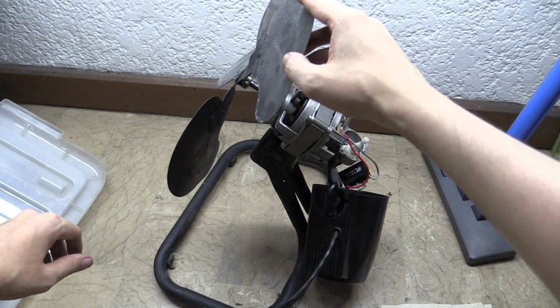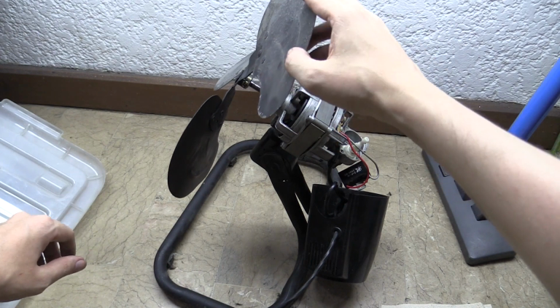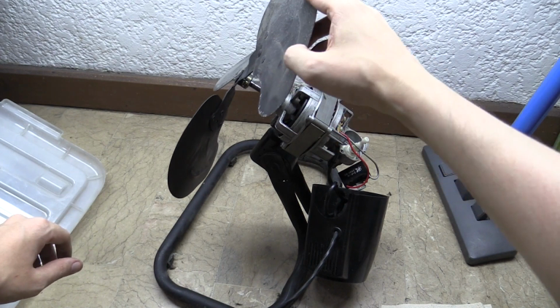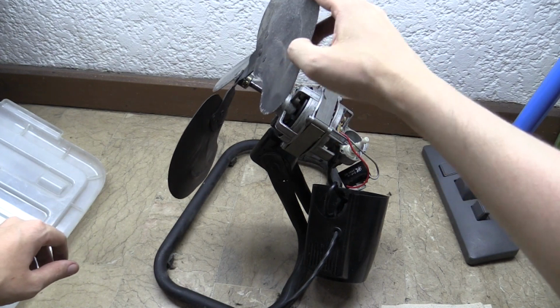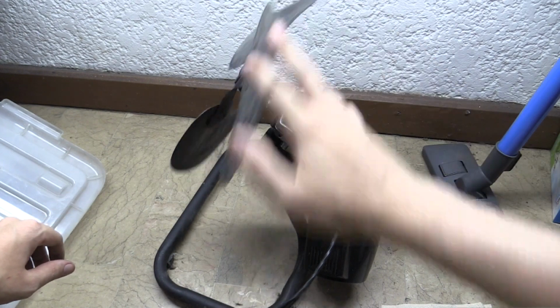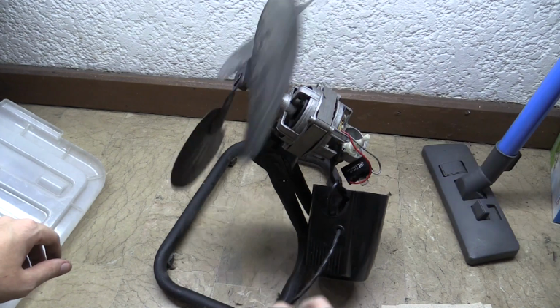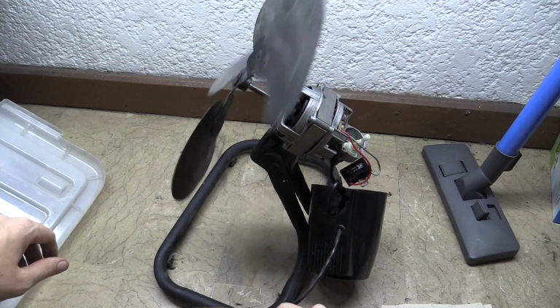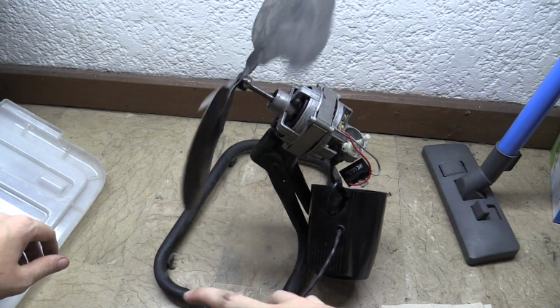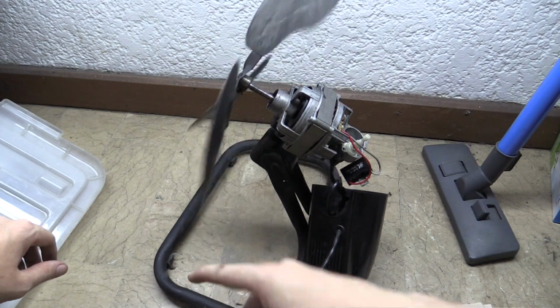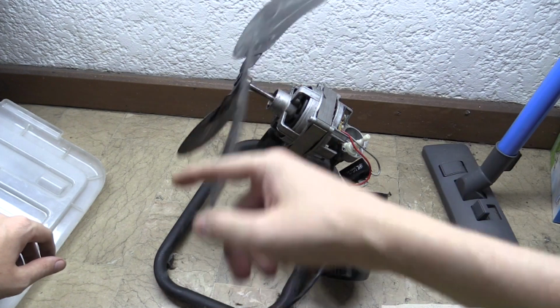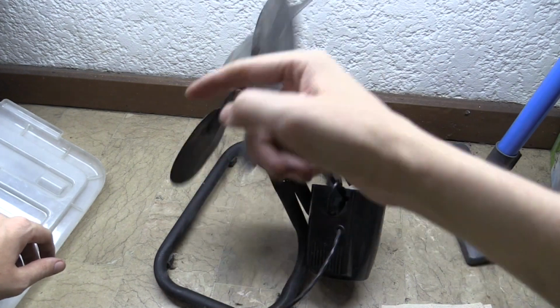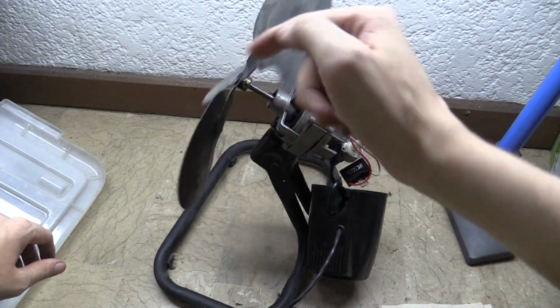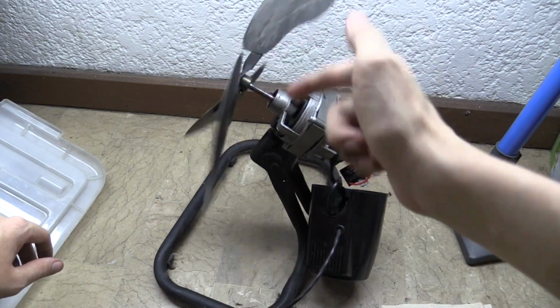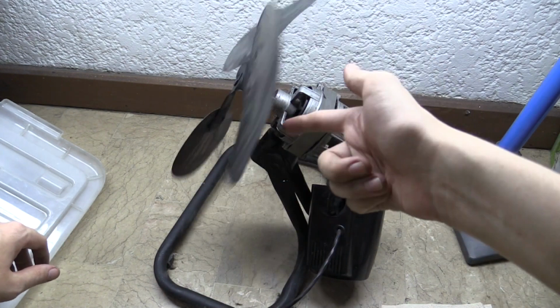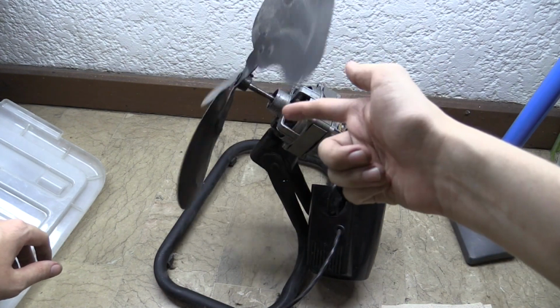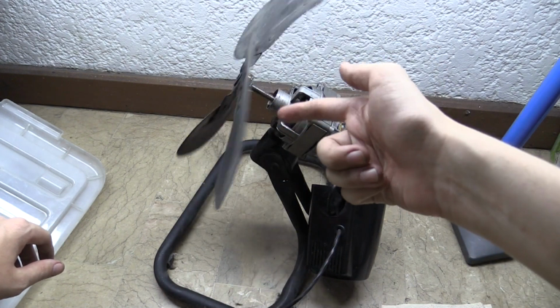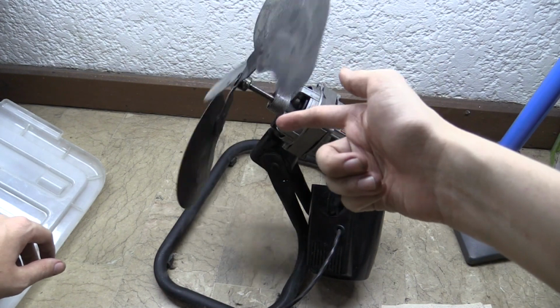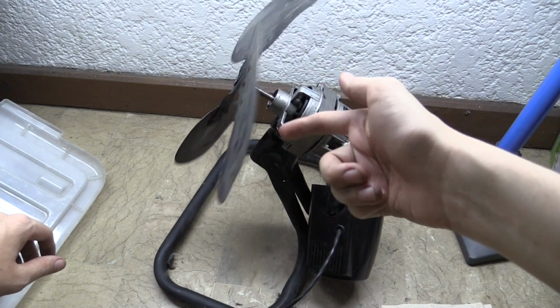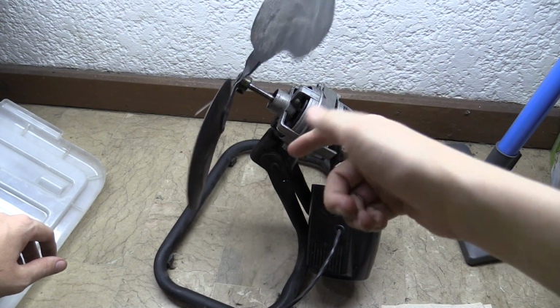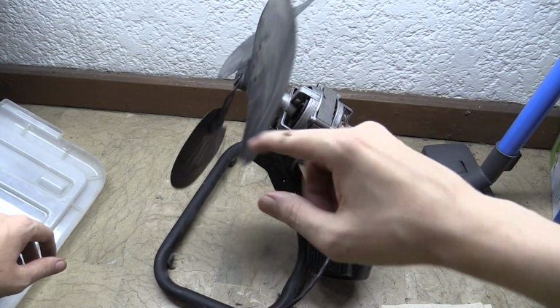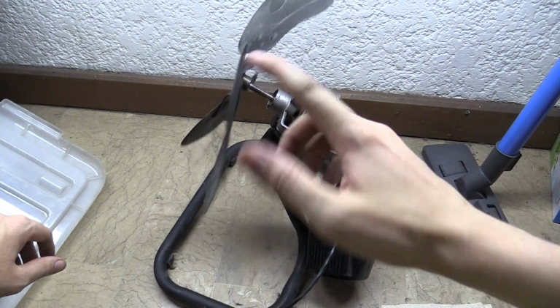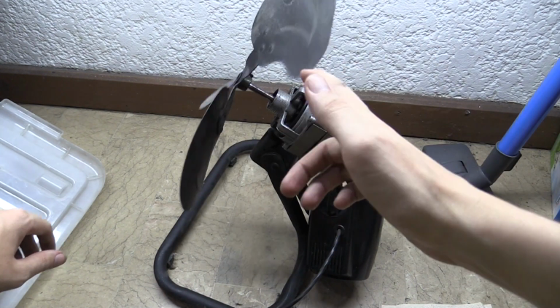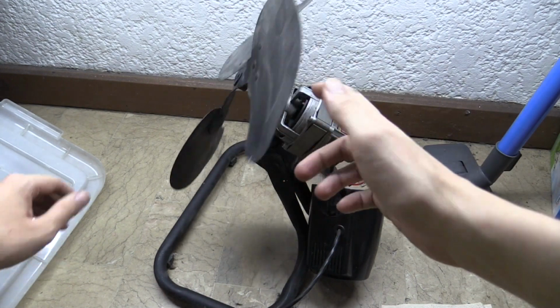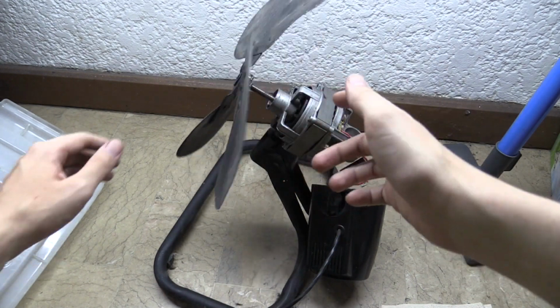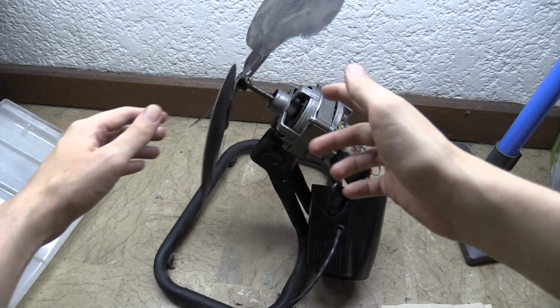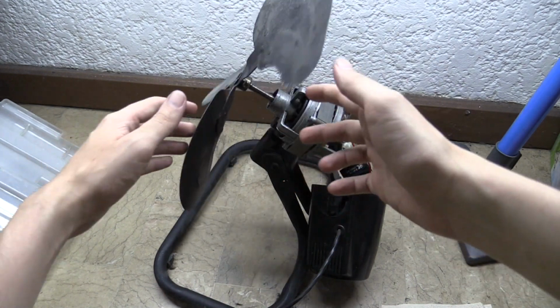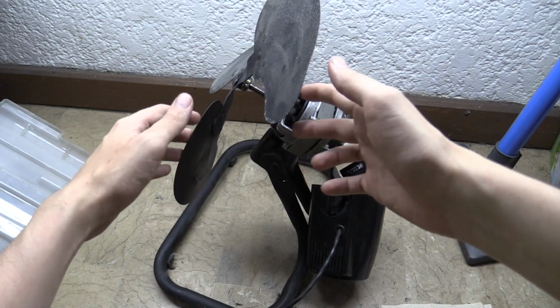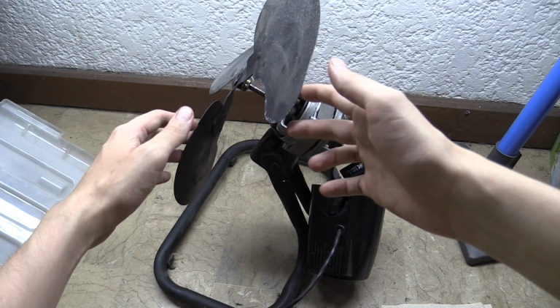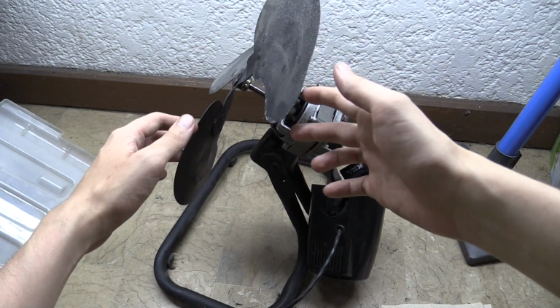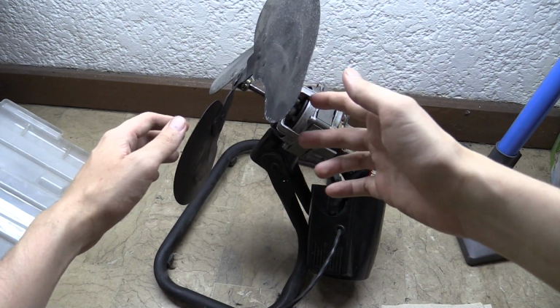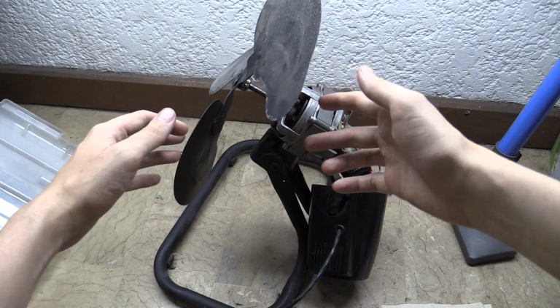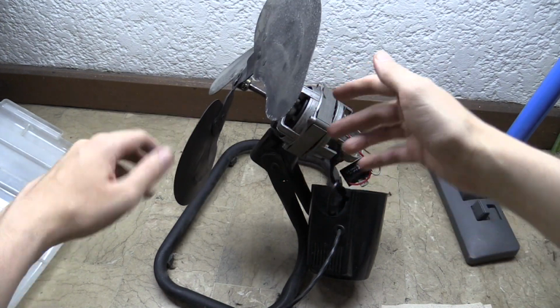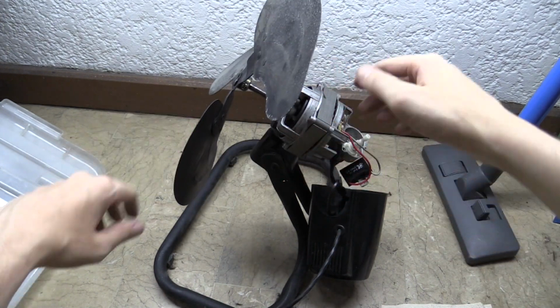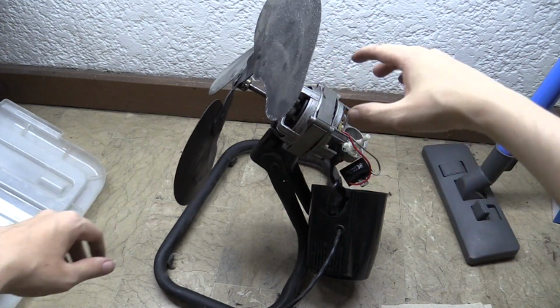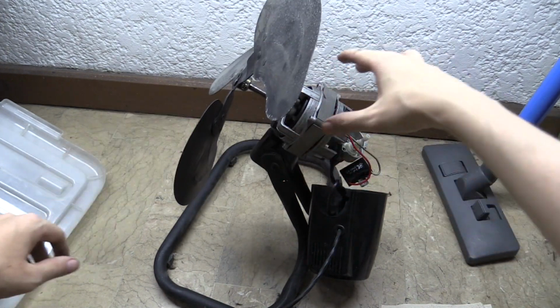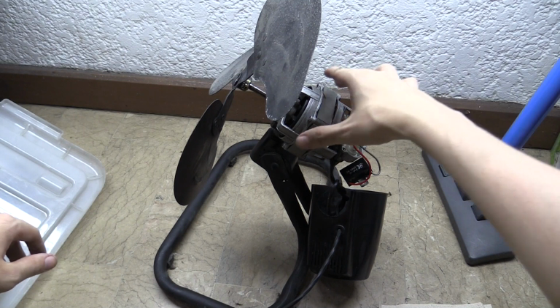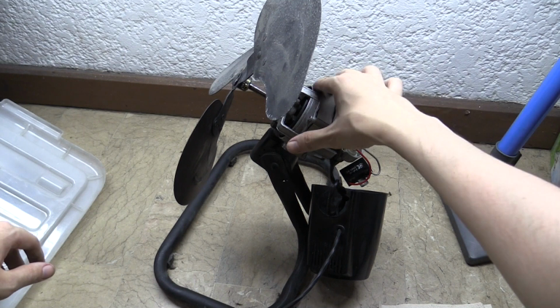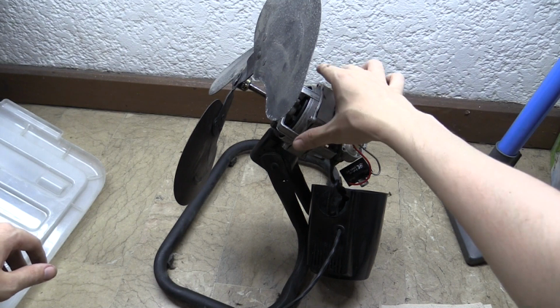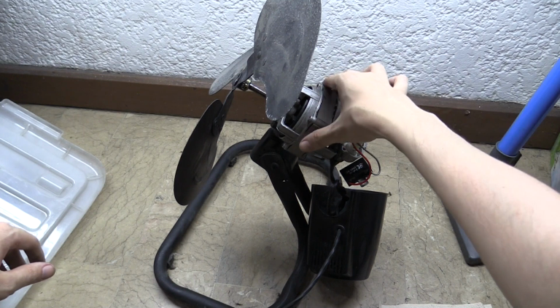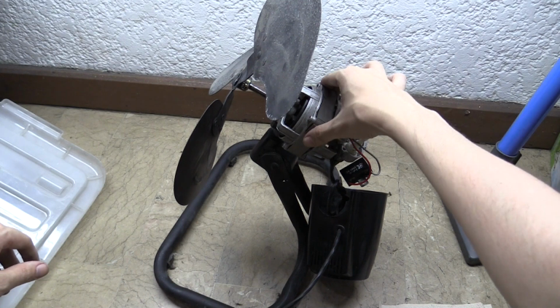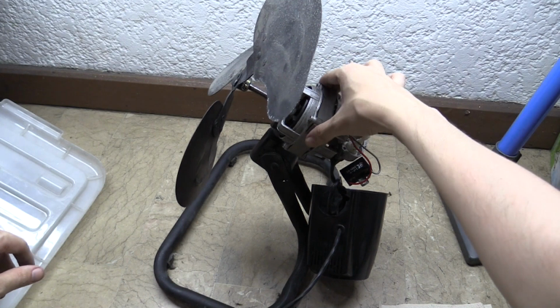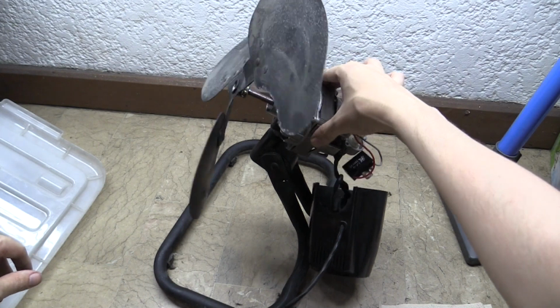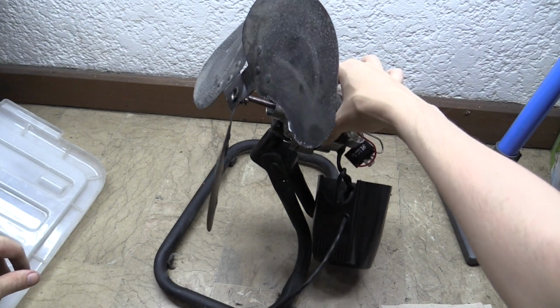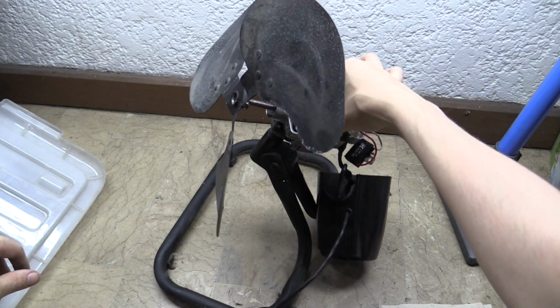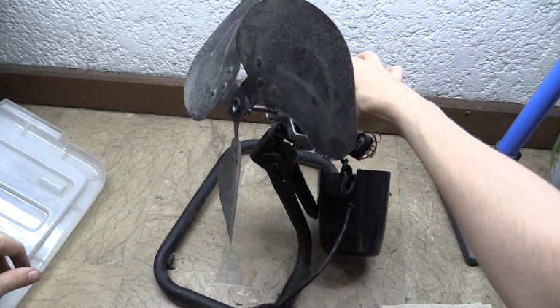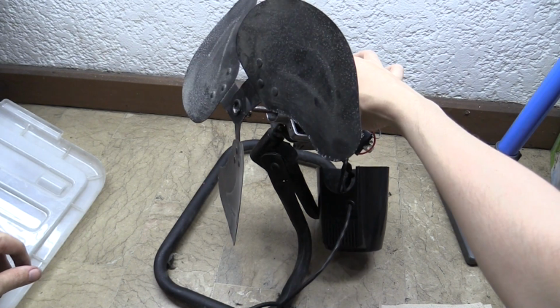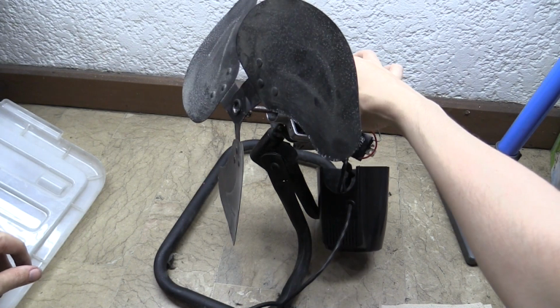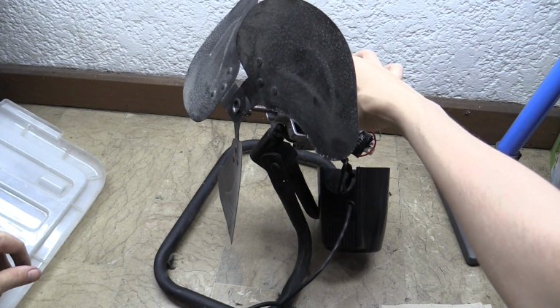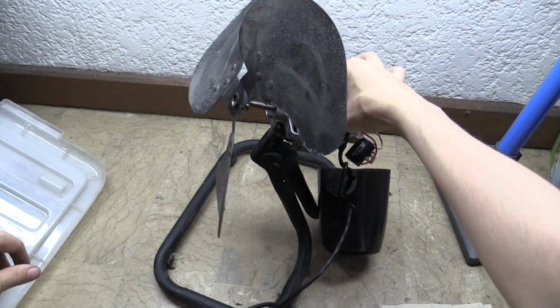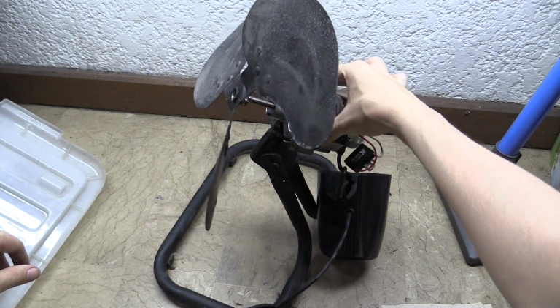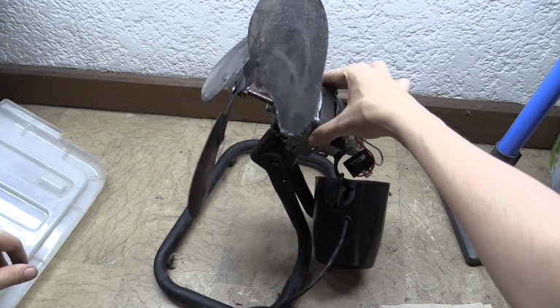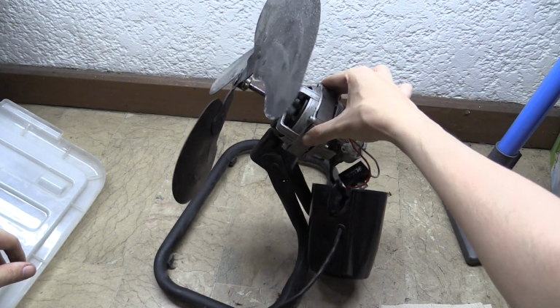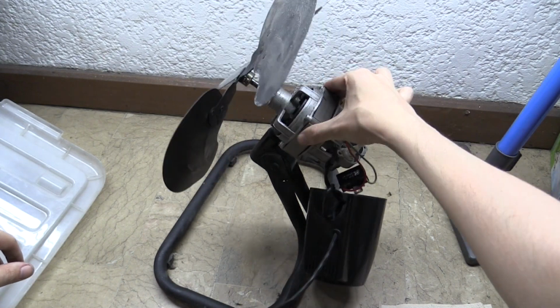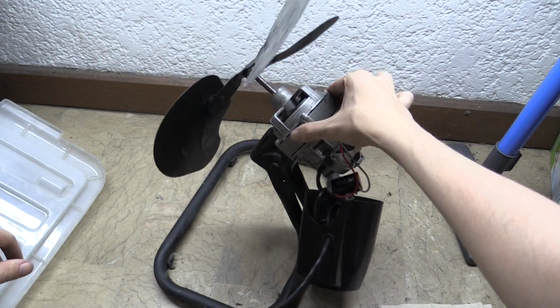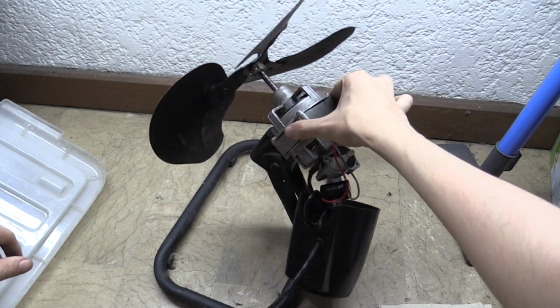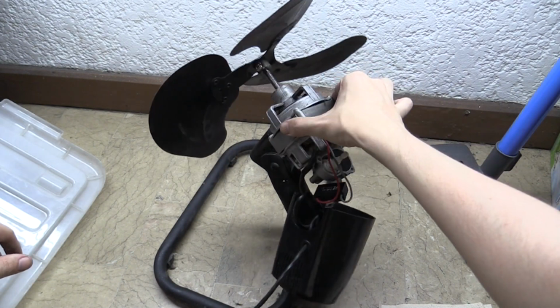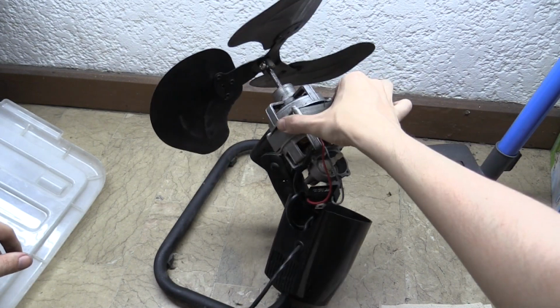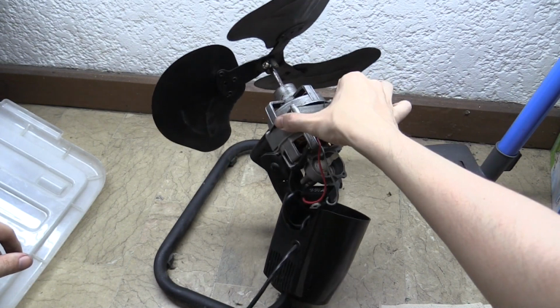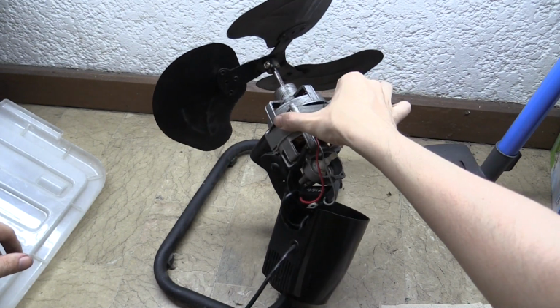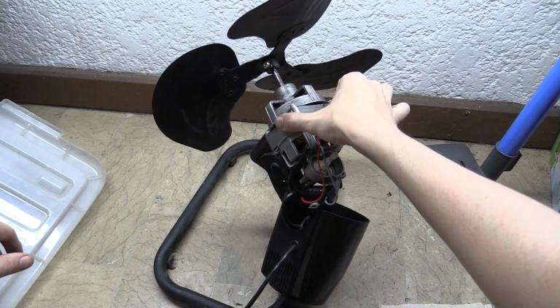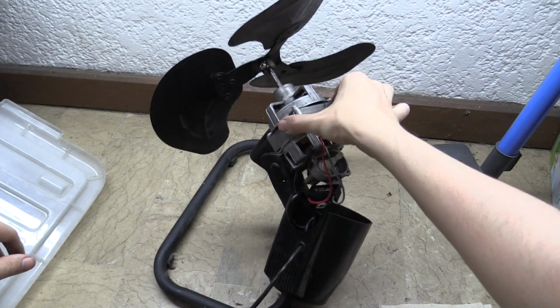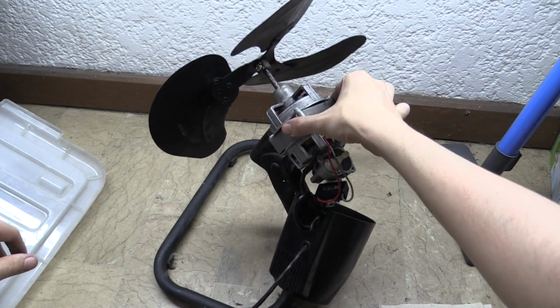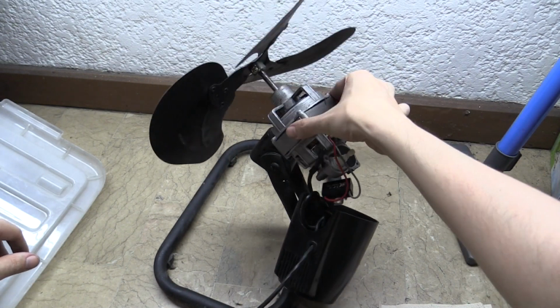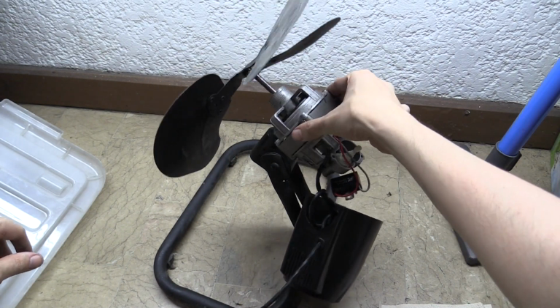The main fan bit is actually working — this spins no problem. The problem with it is it doesn't turn; it's meant to turn like this, but it's not working.